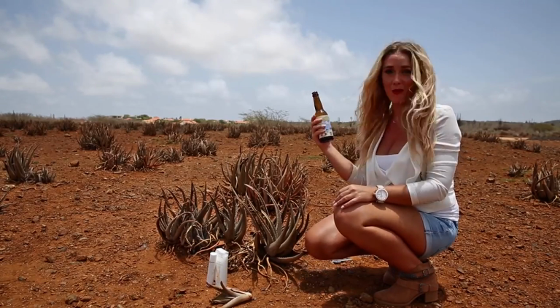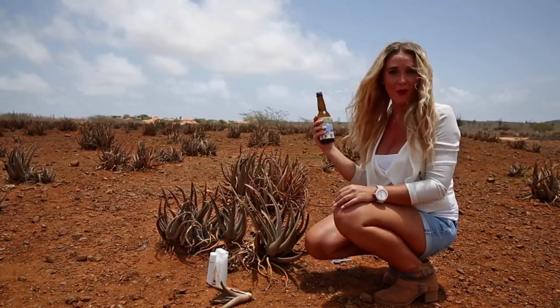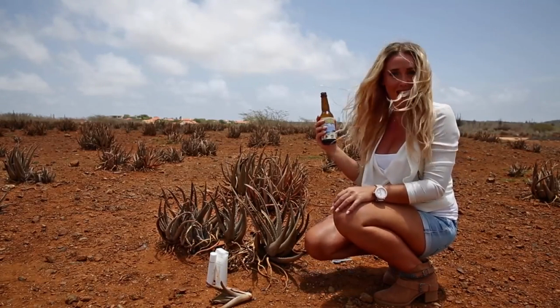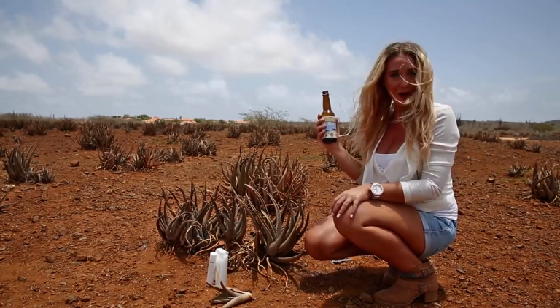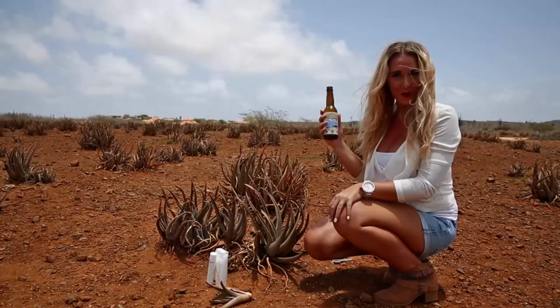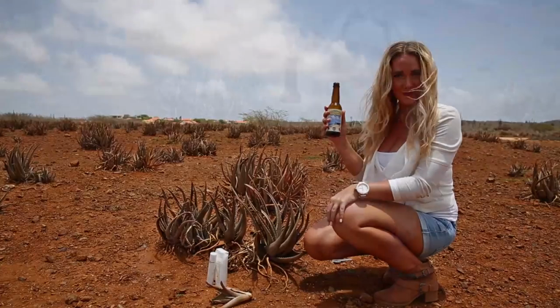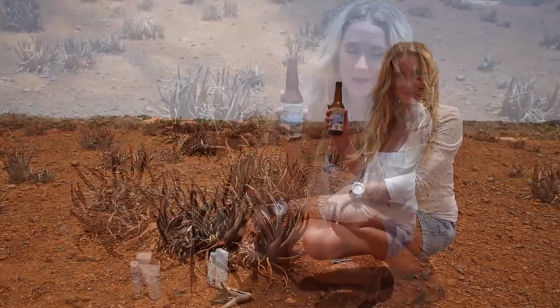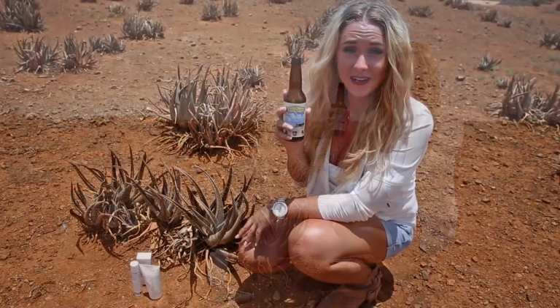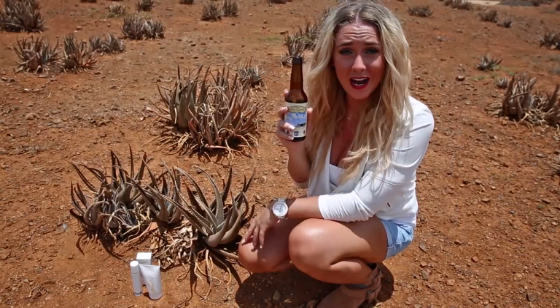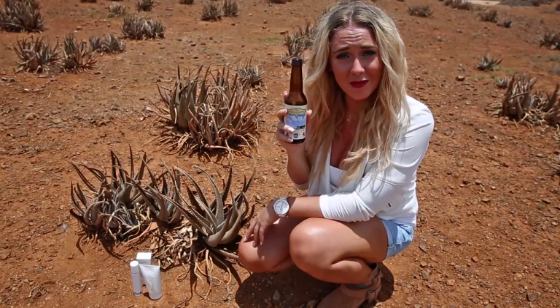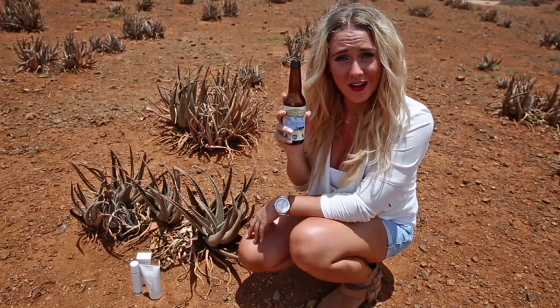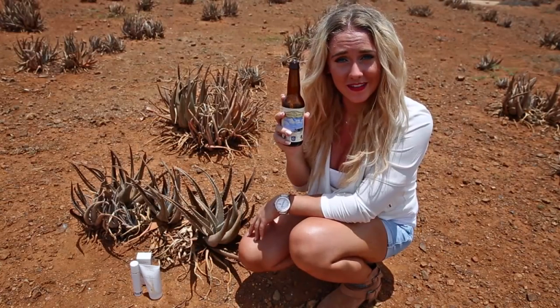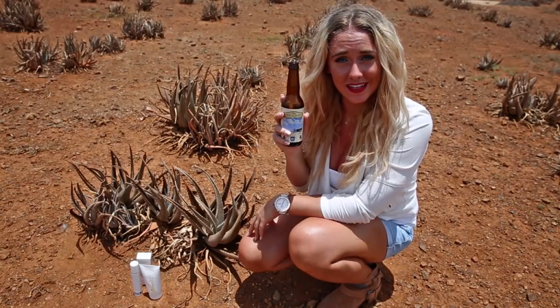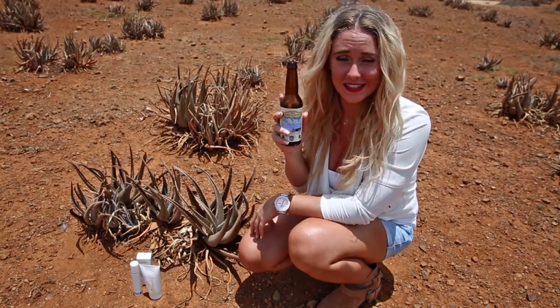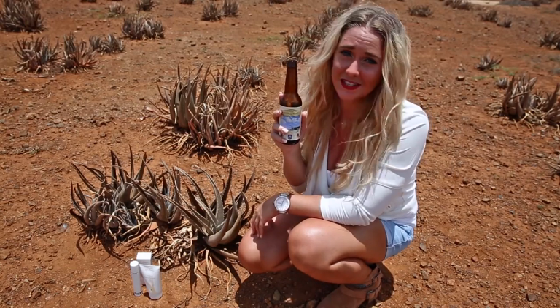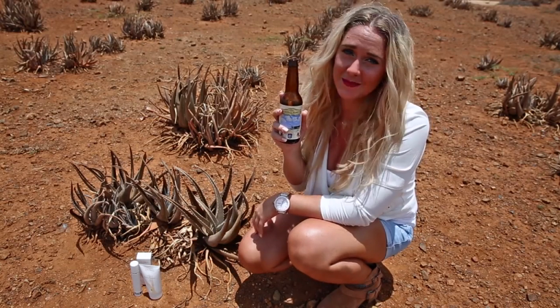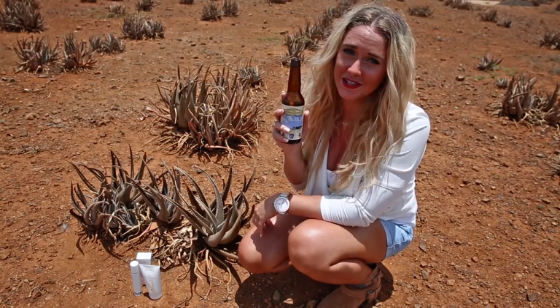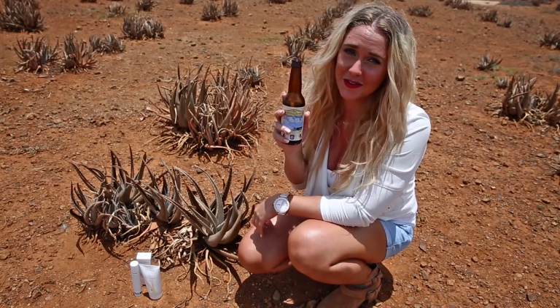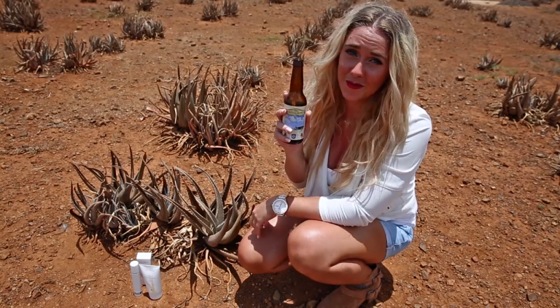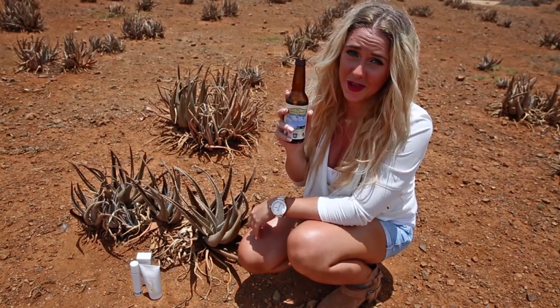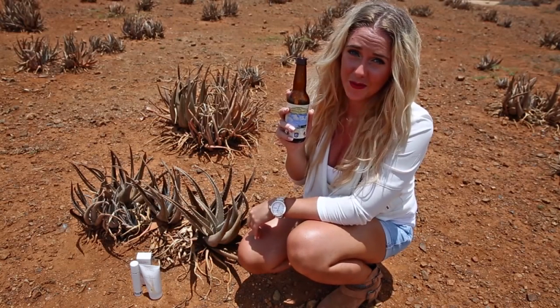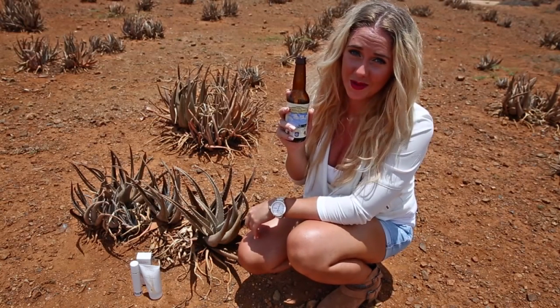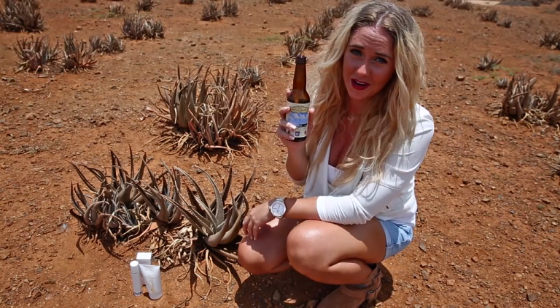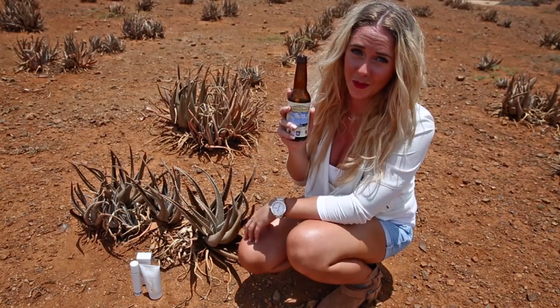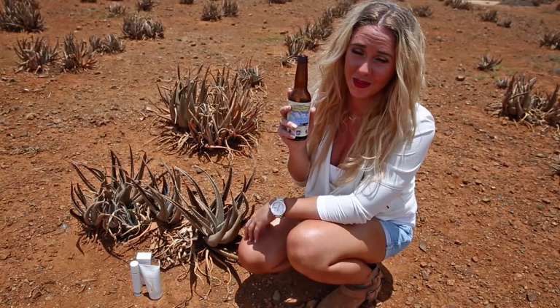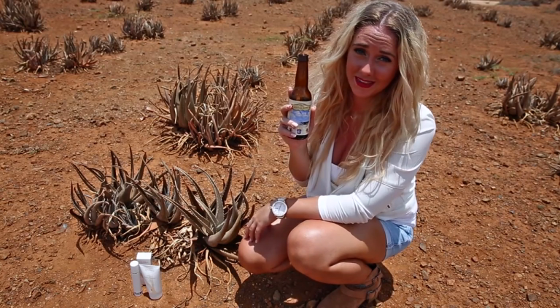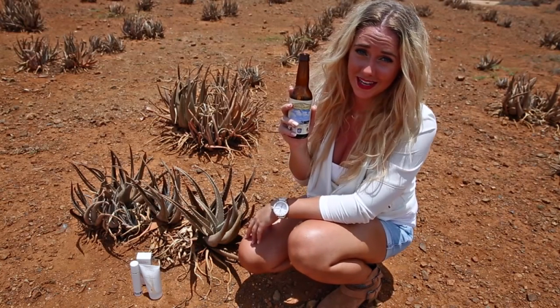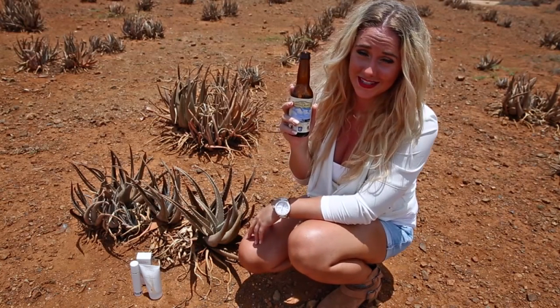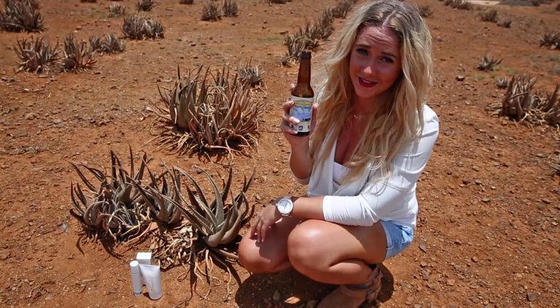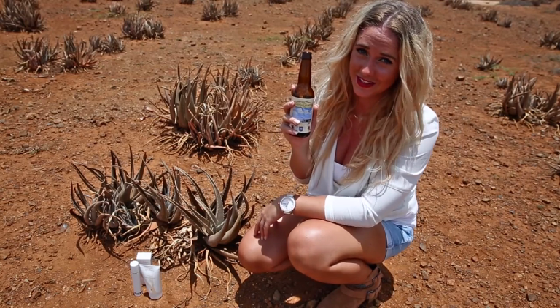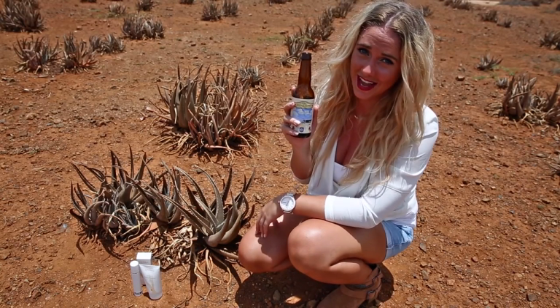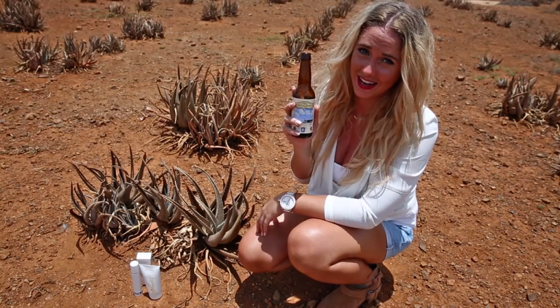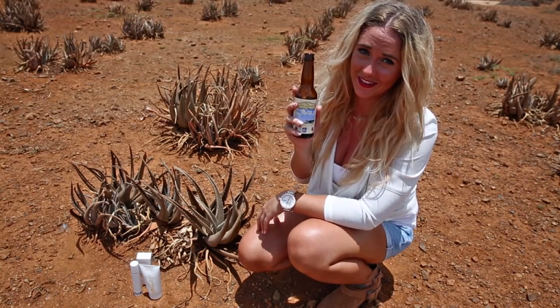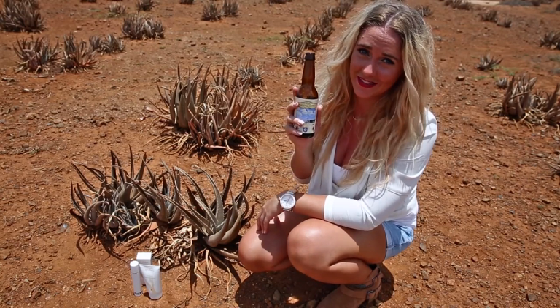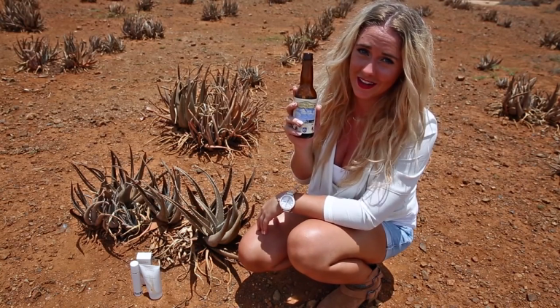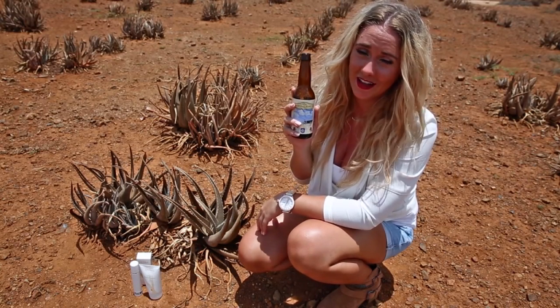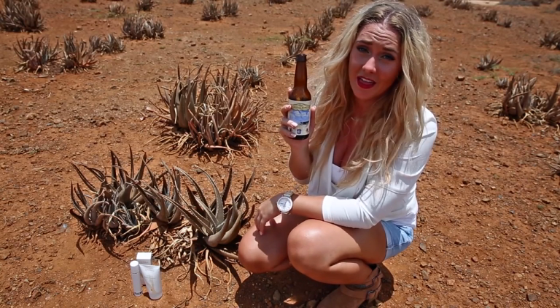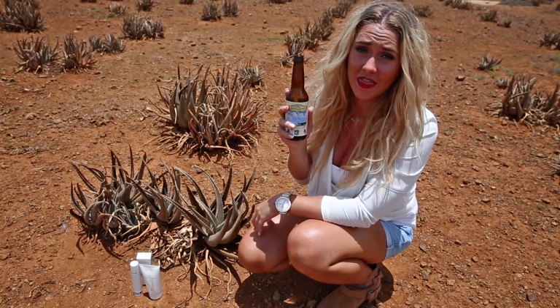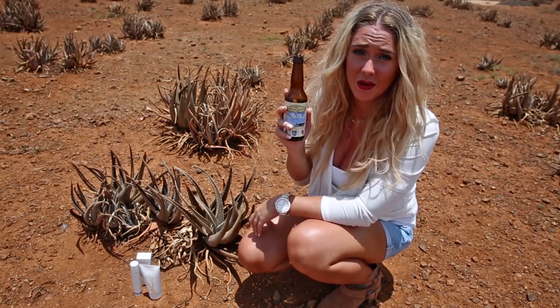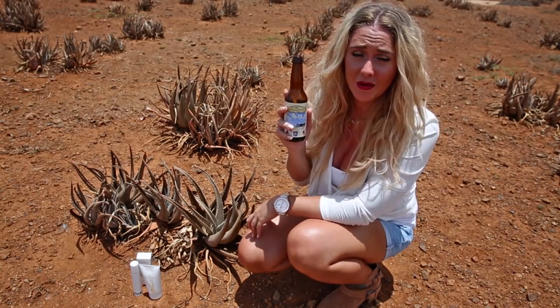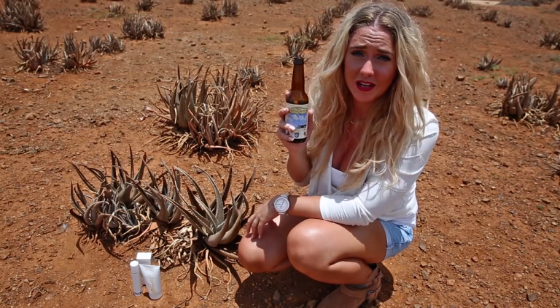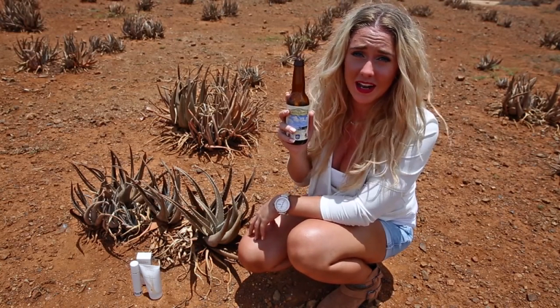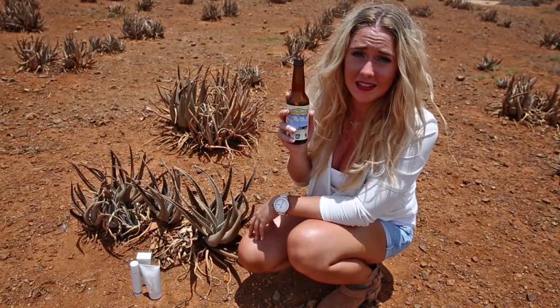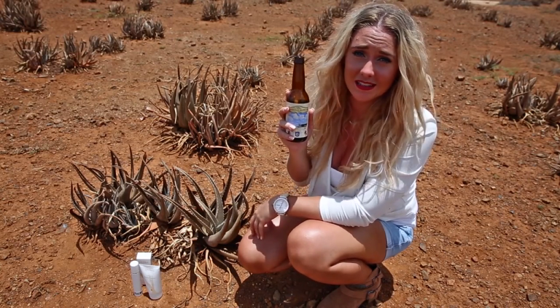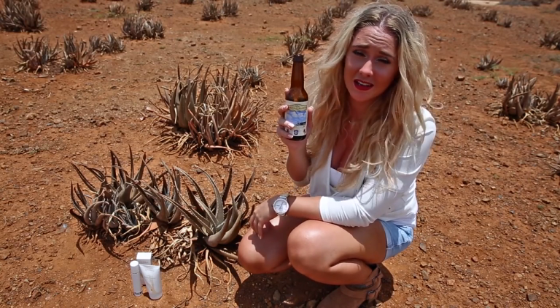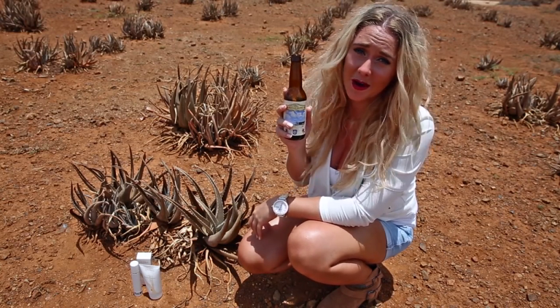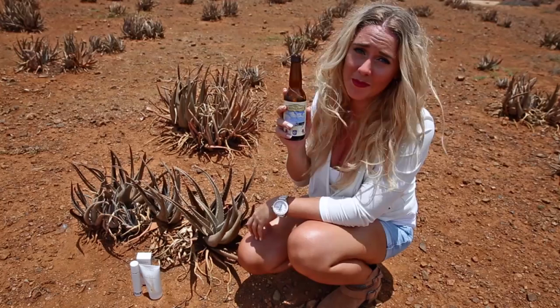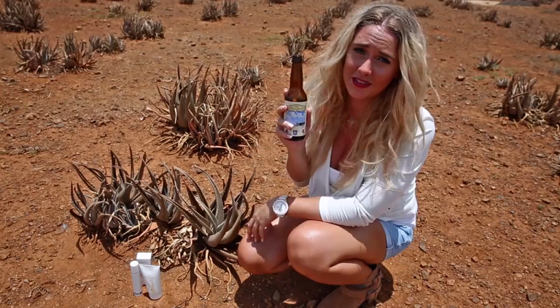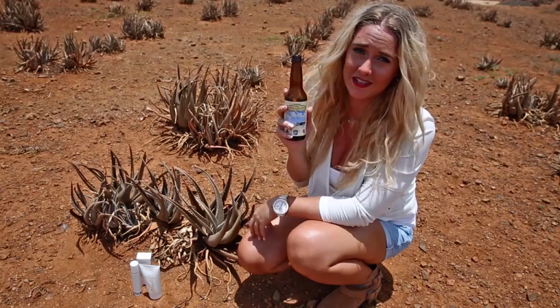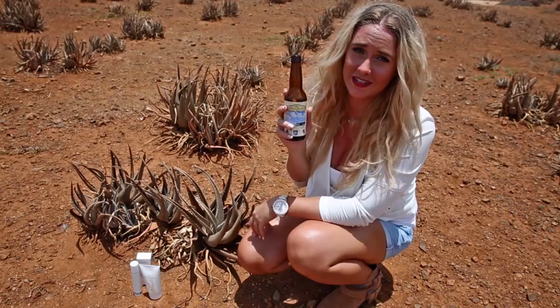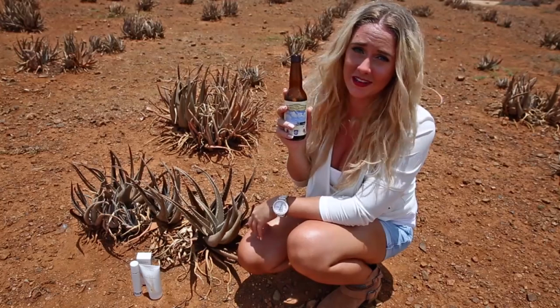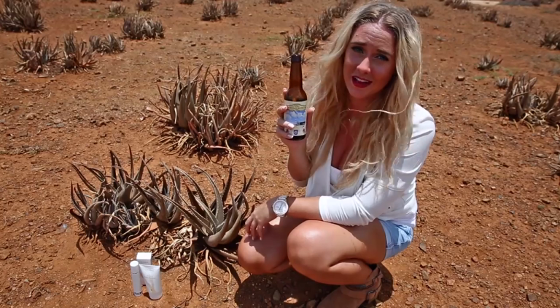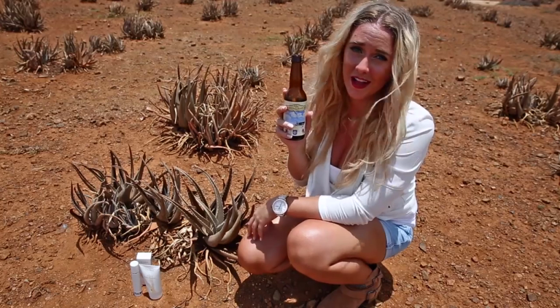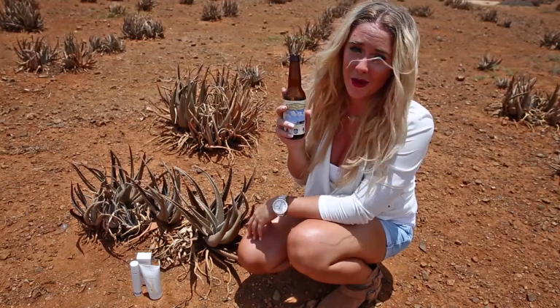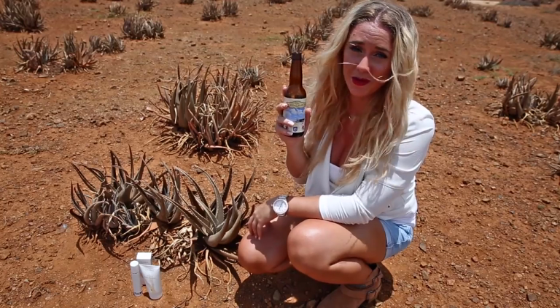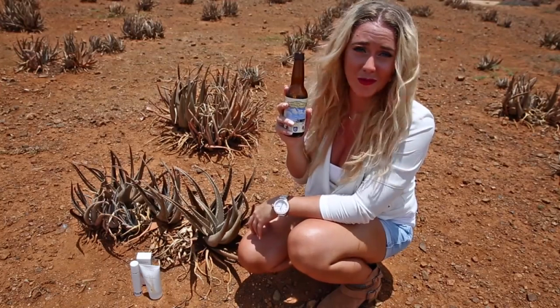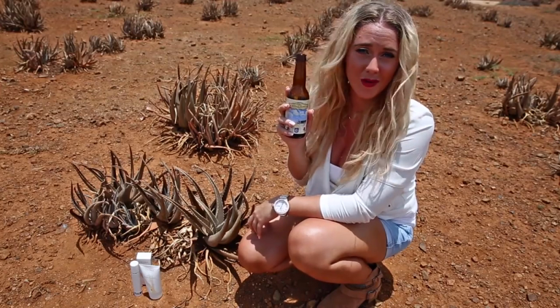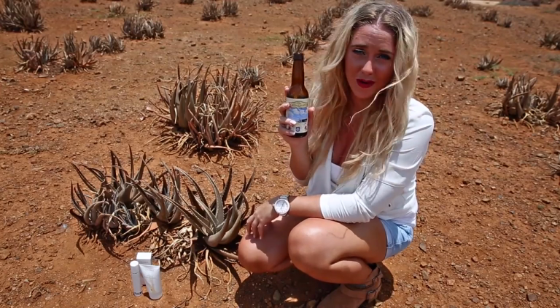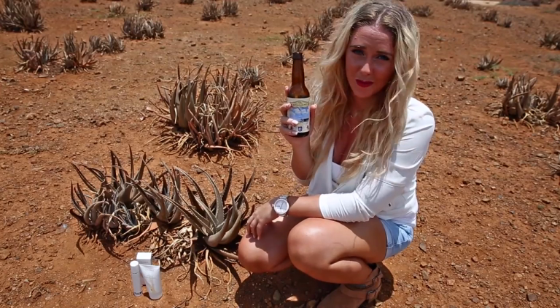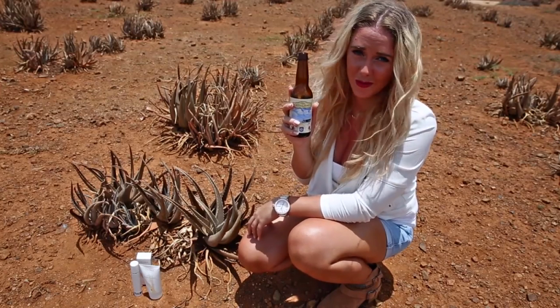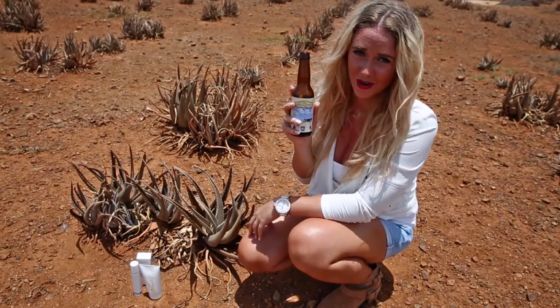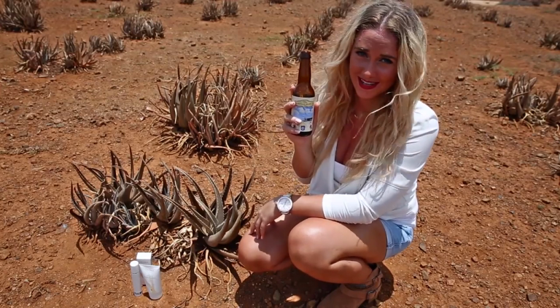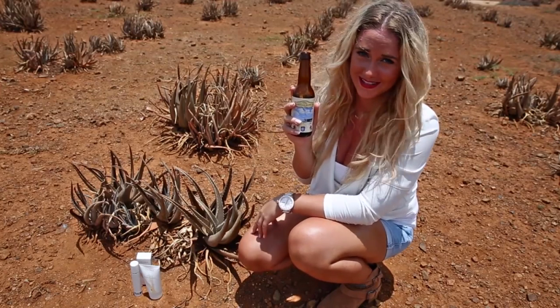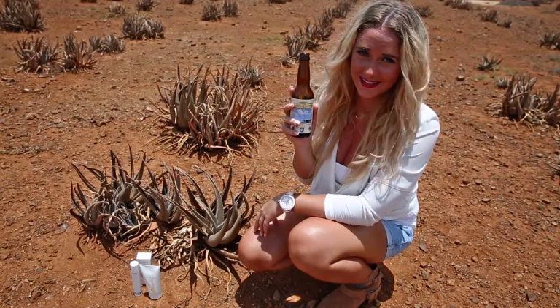Bonaire Blond is a special pale beer with the taste of the island. They're organizing a competition with remarkable prices.